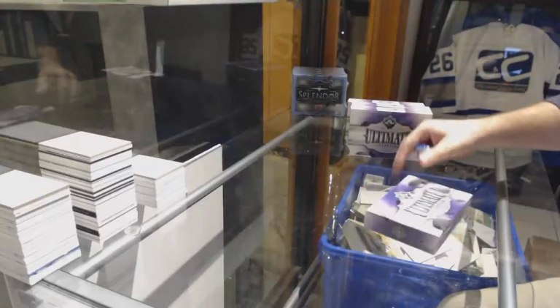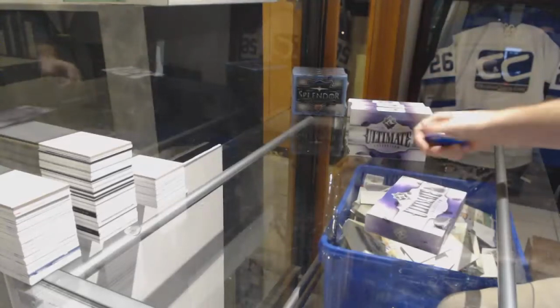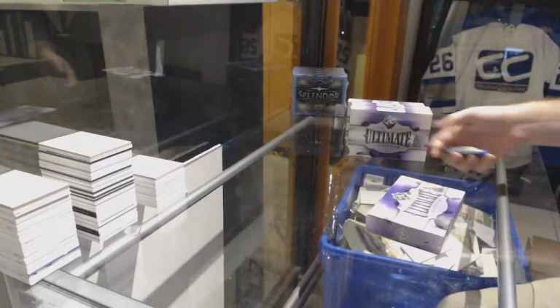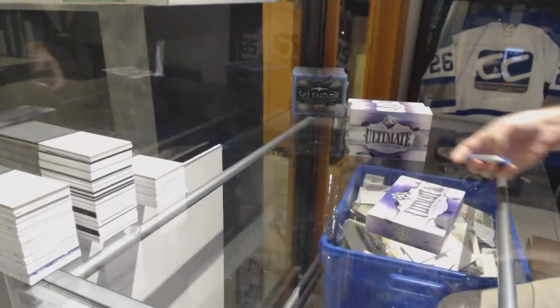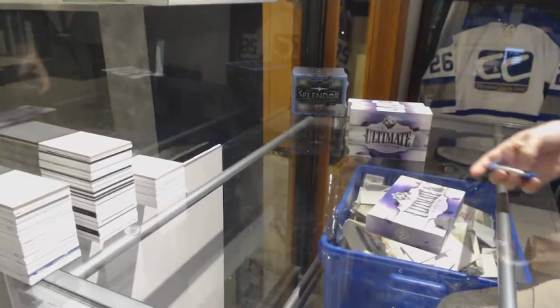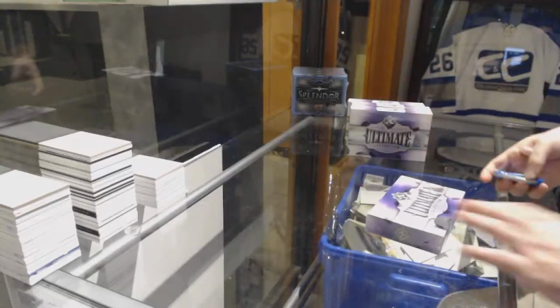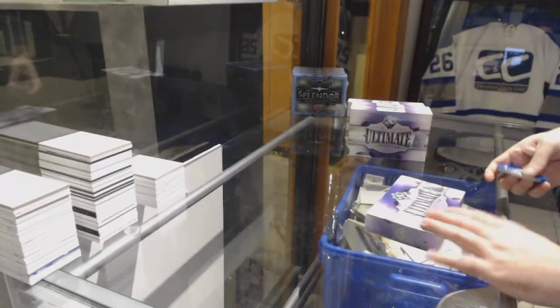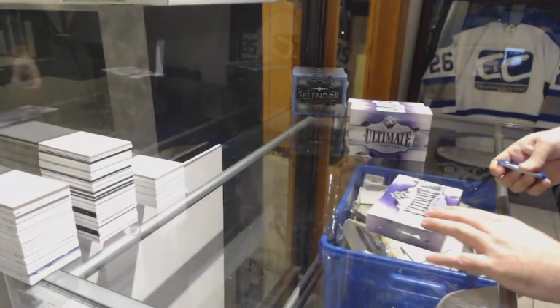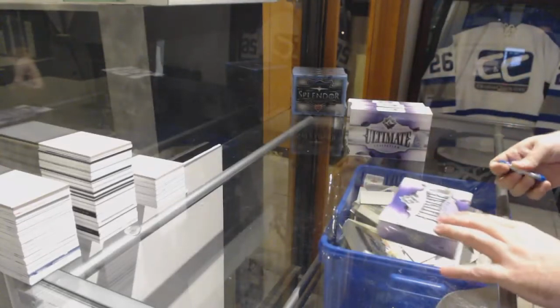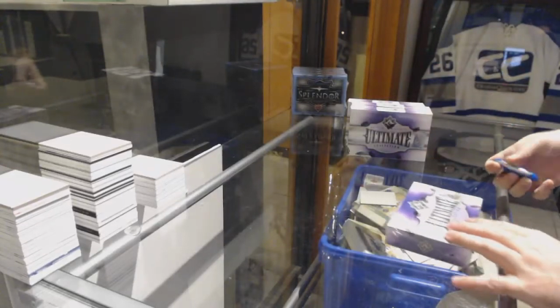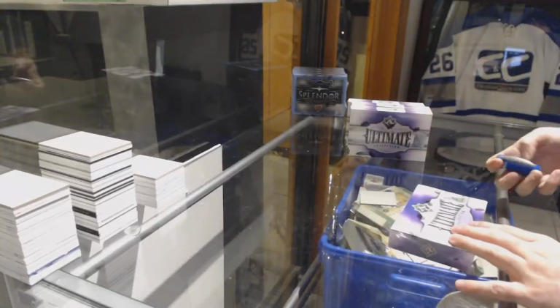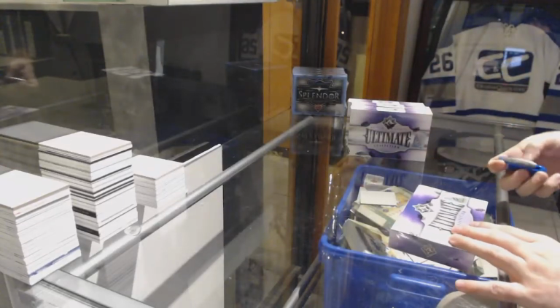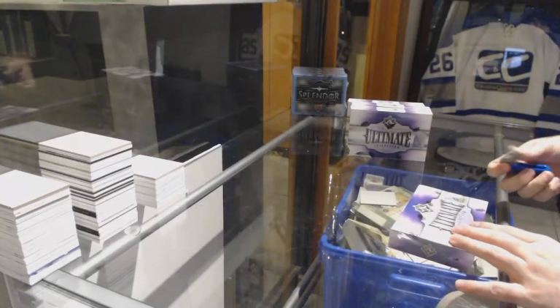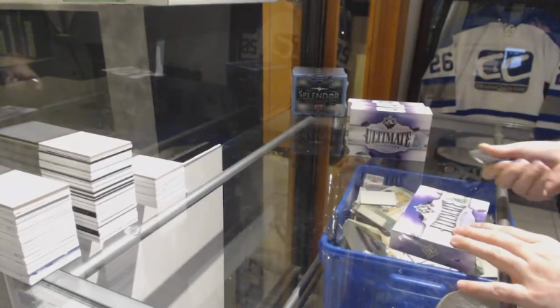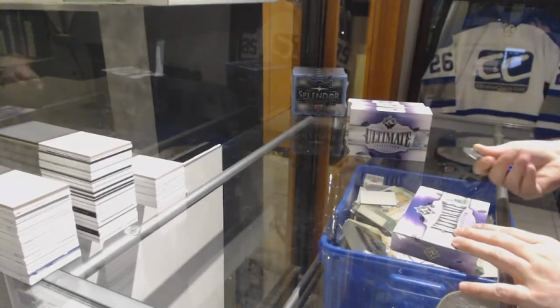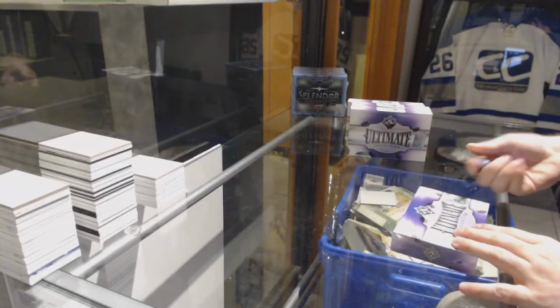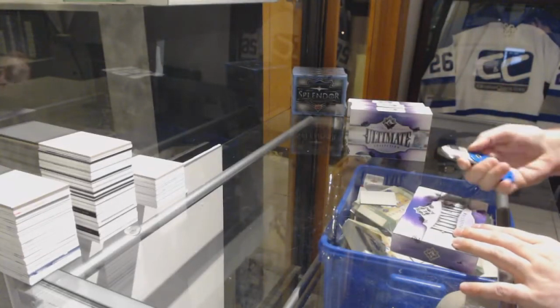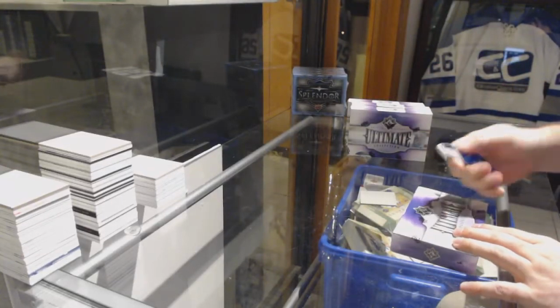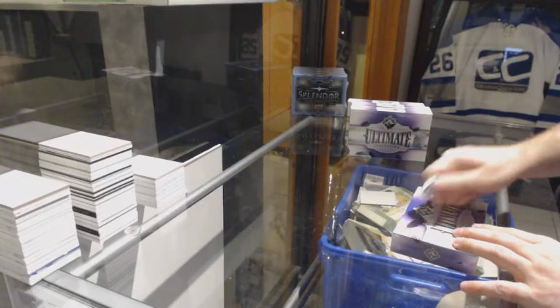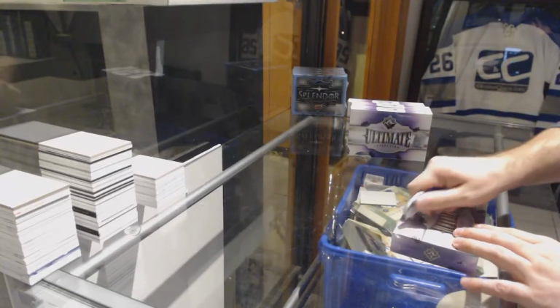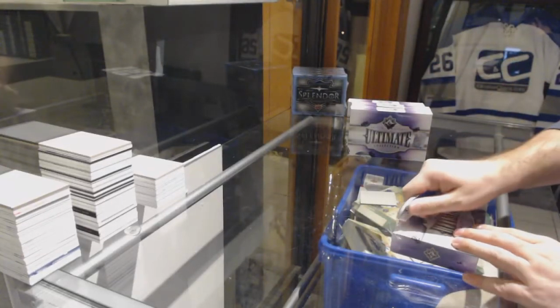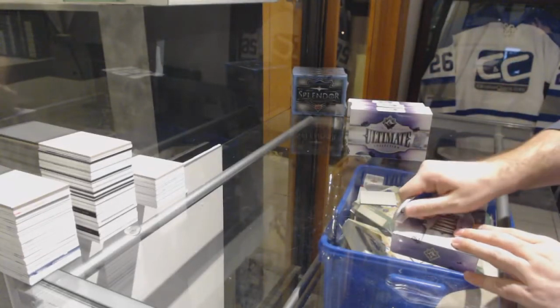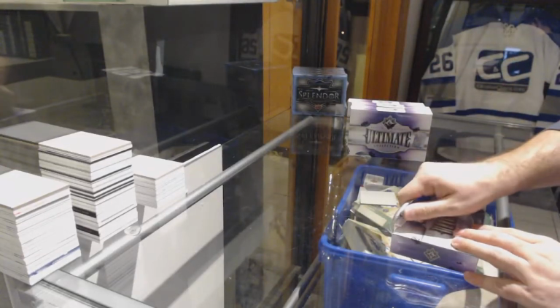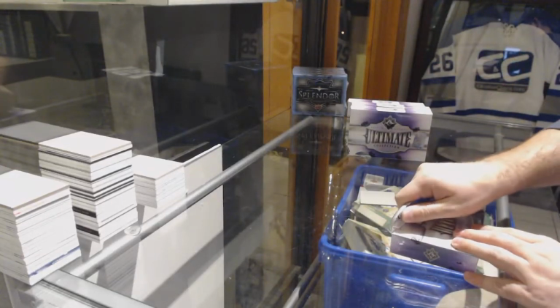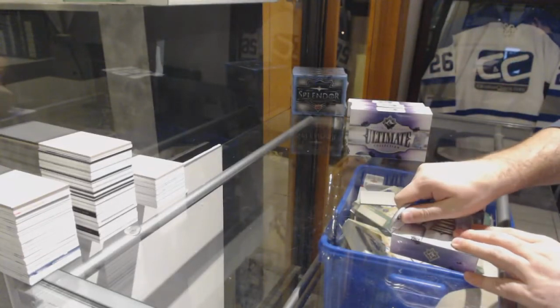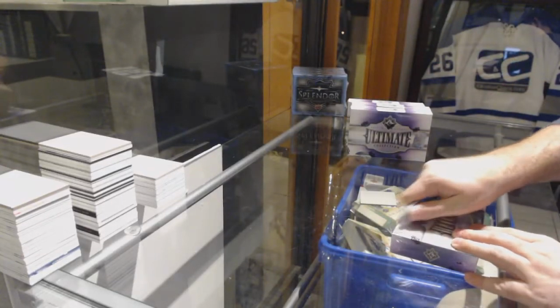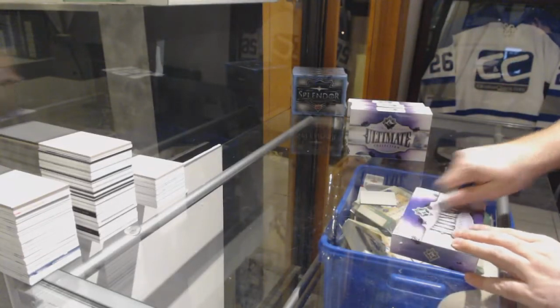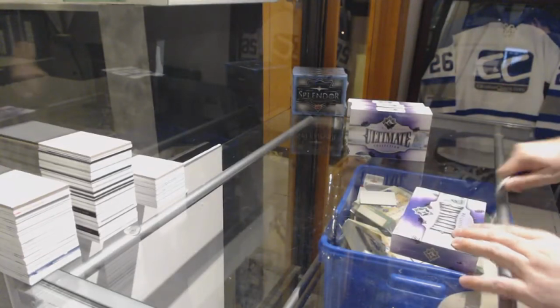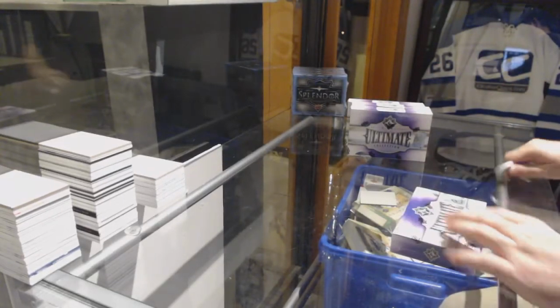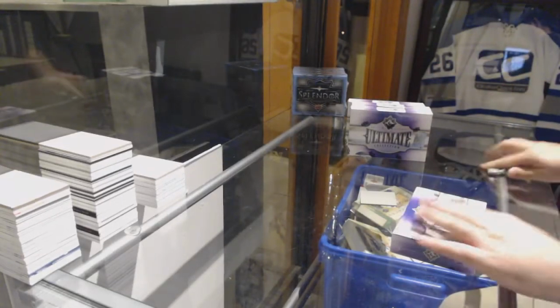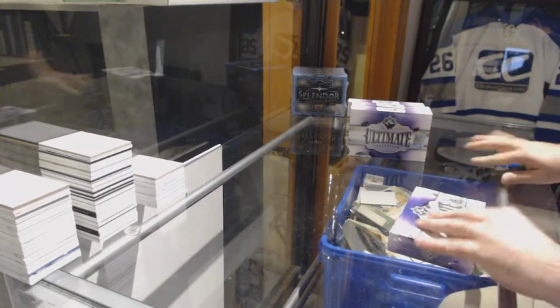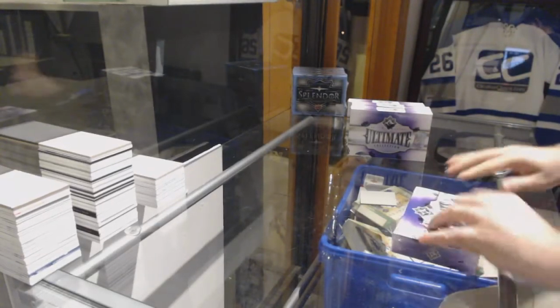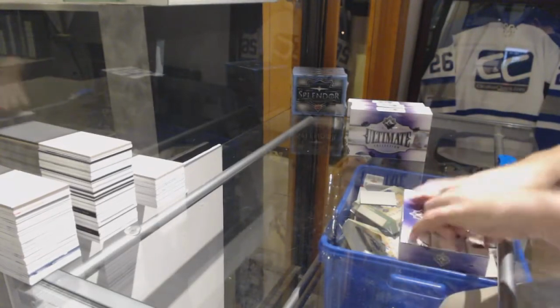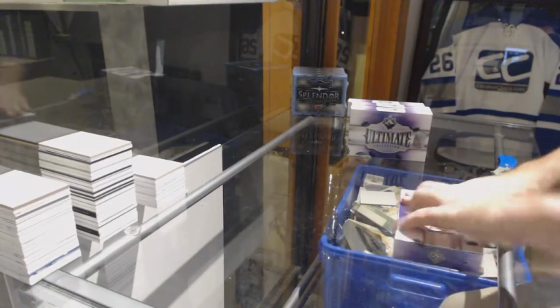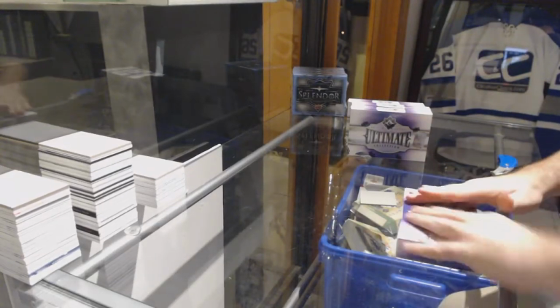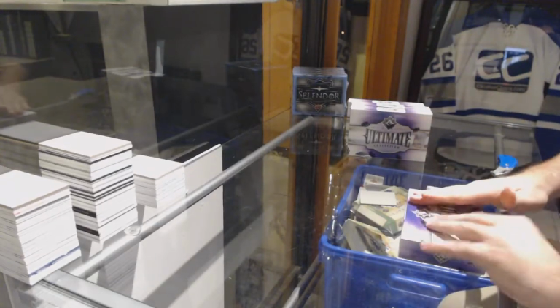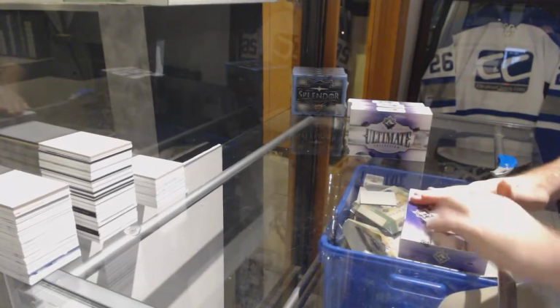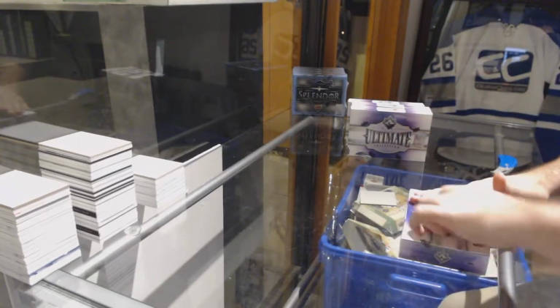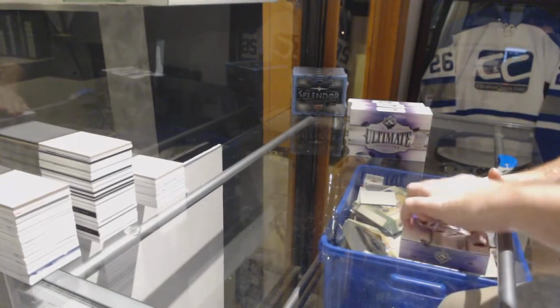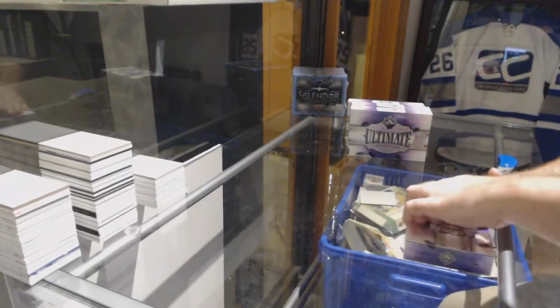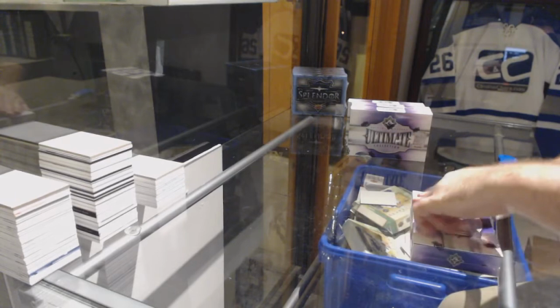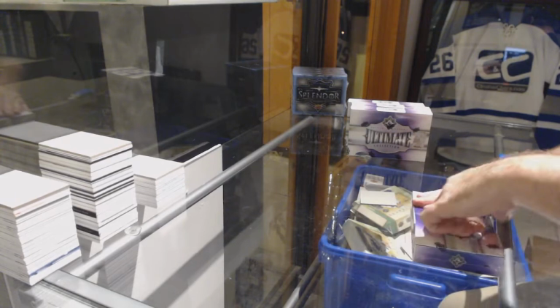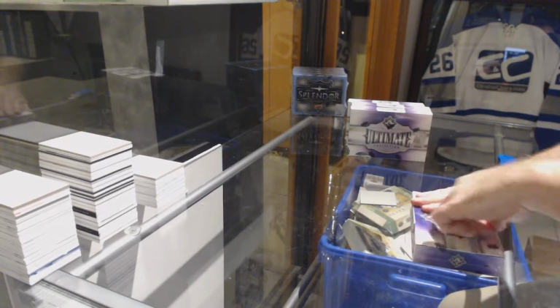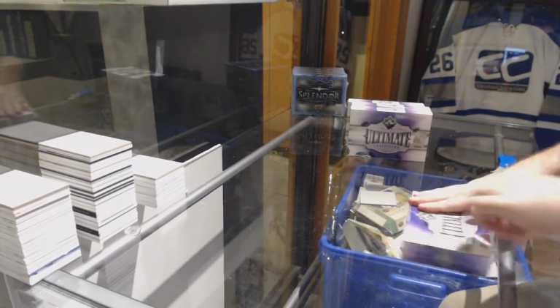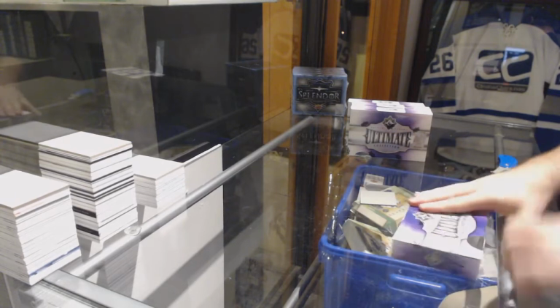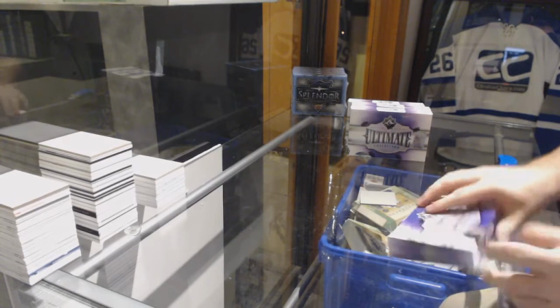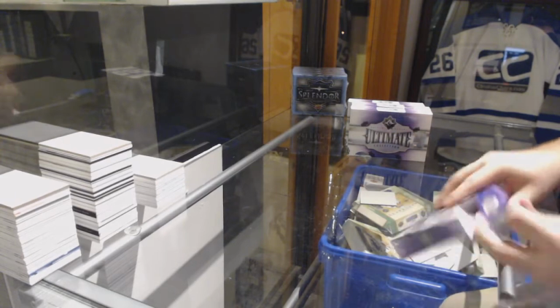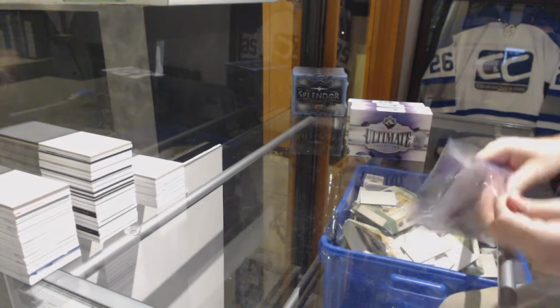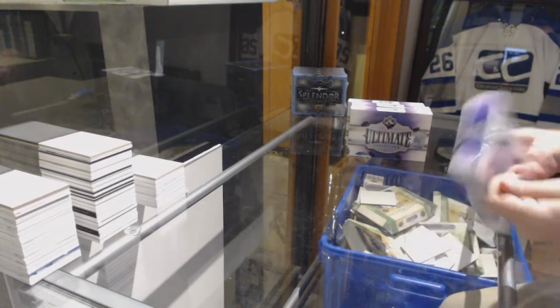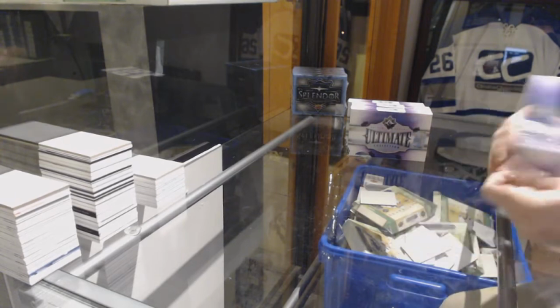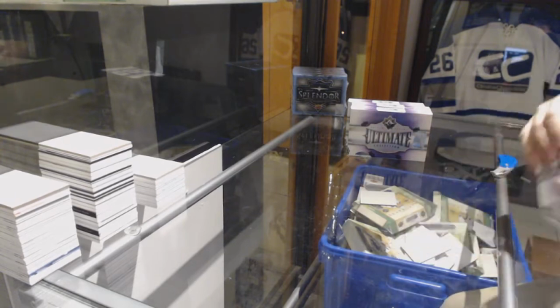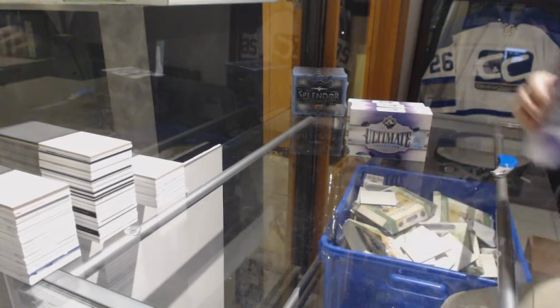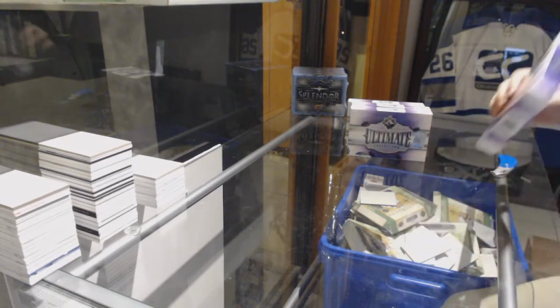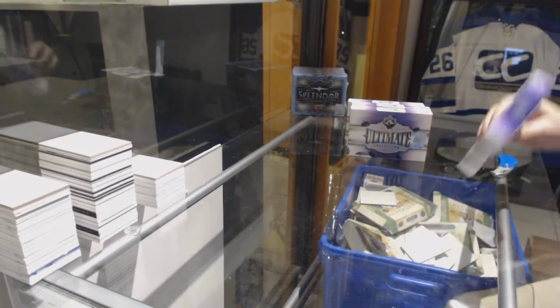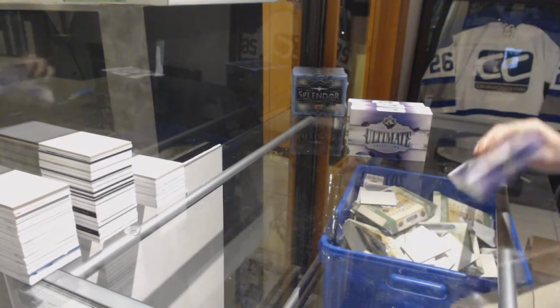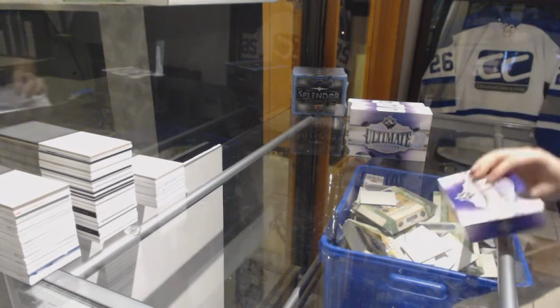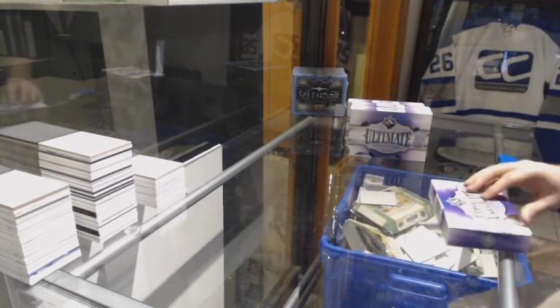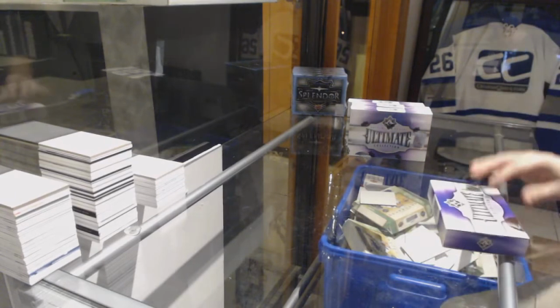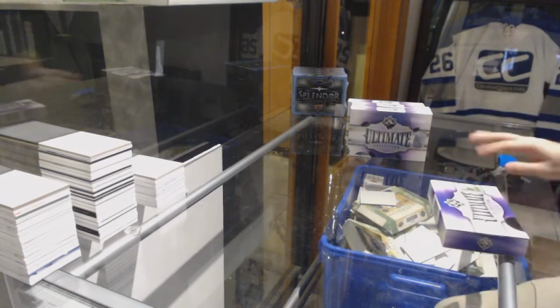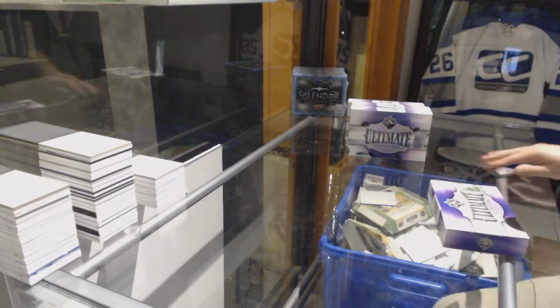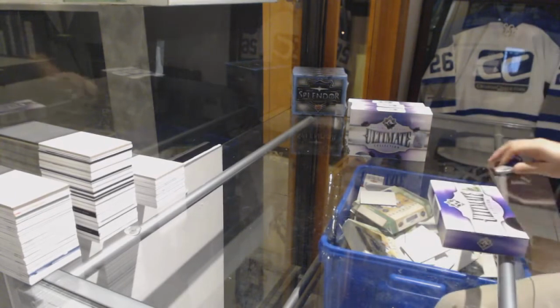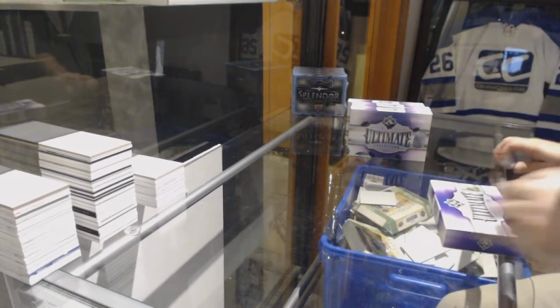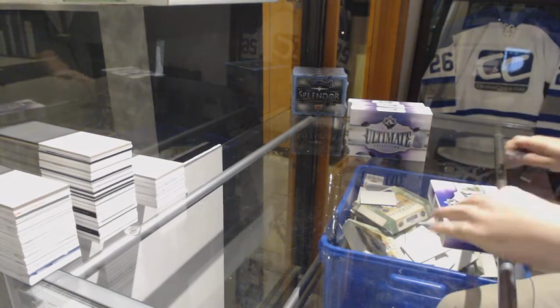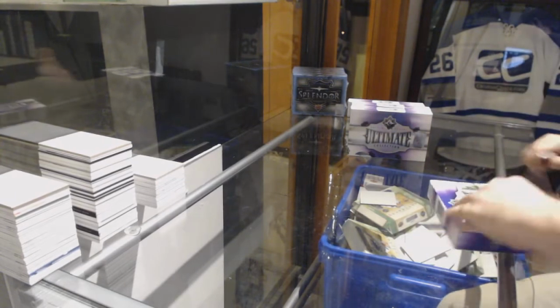Here we go! Starting off, CD Break 92.97. Four boxes of Ultimate.